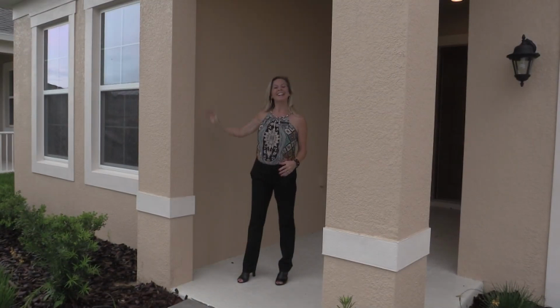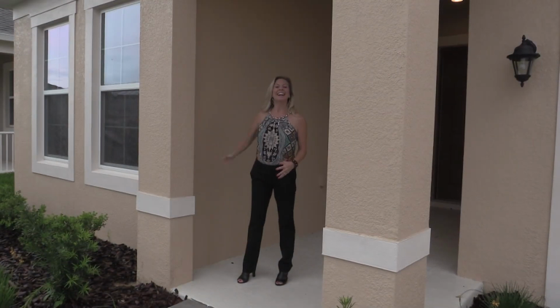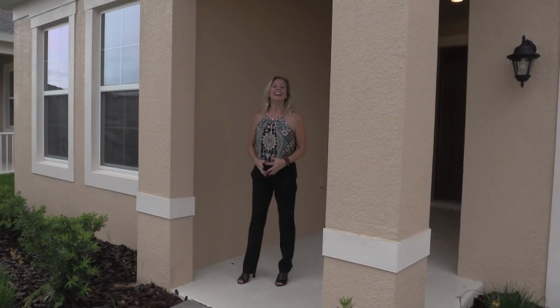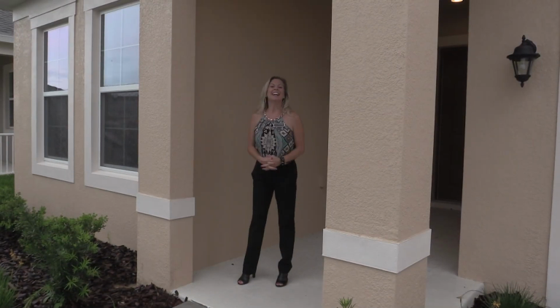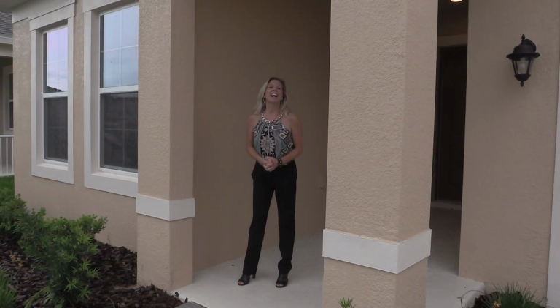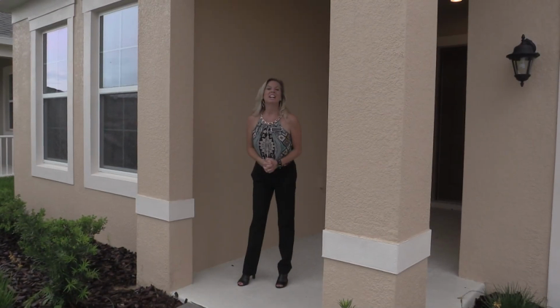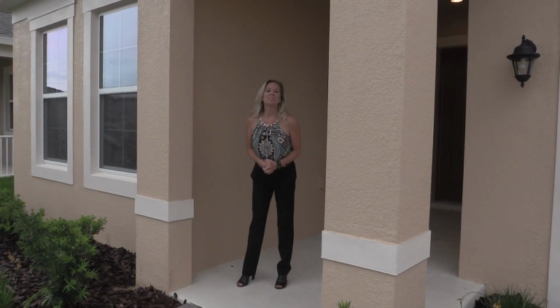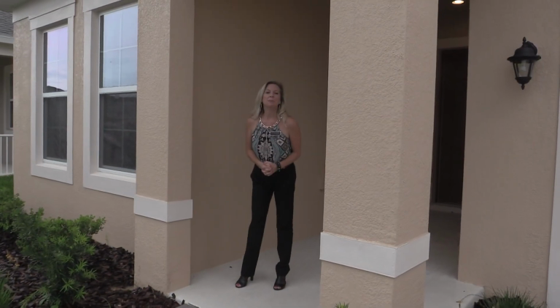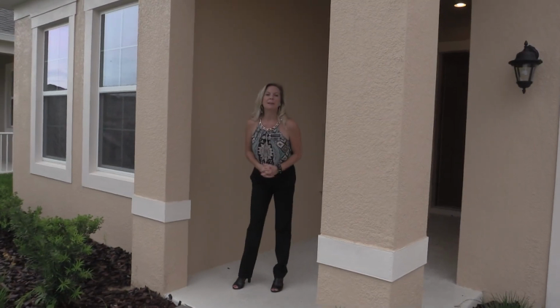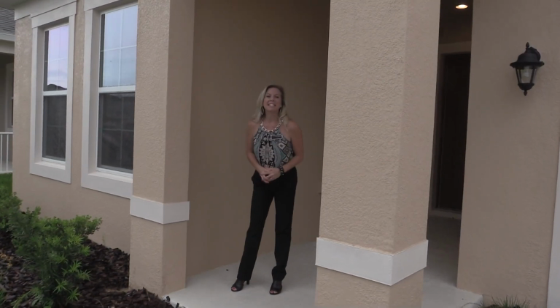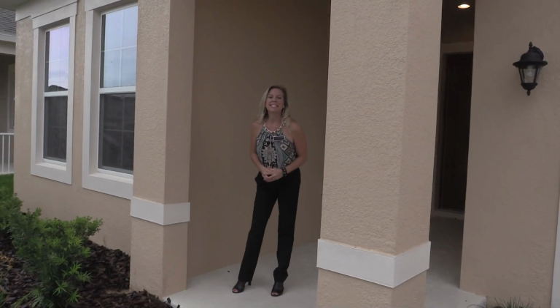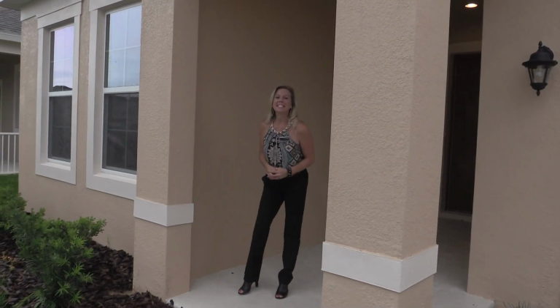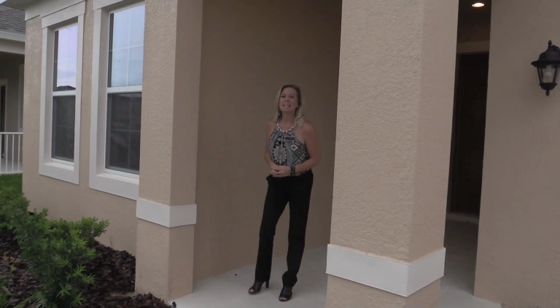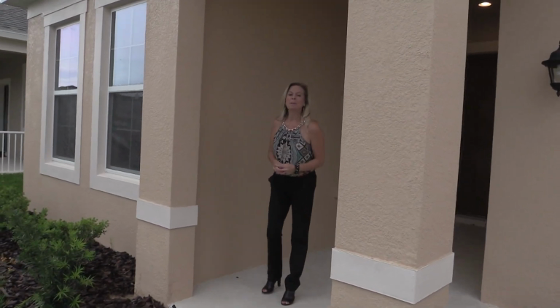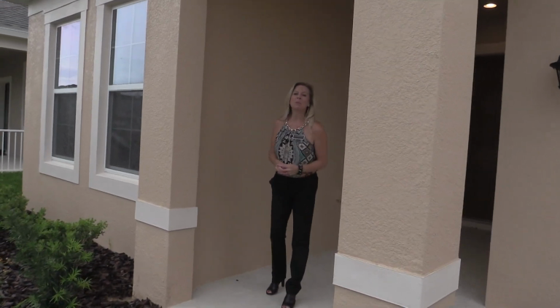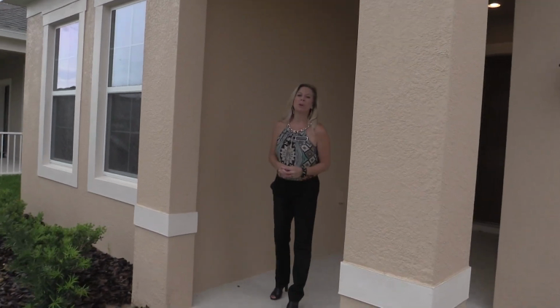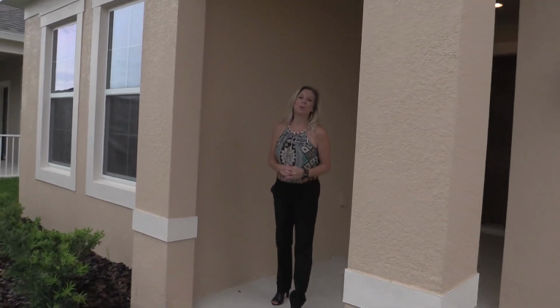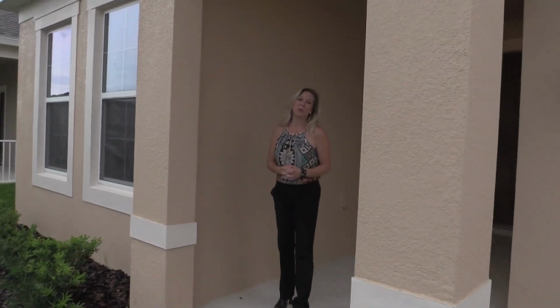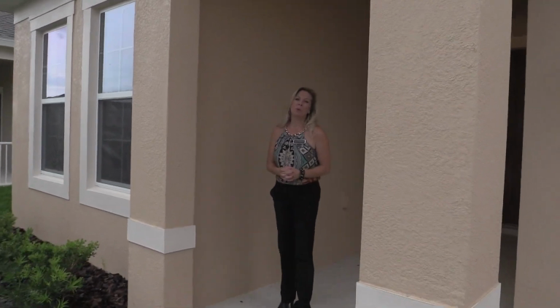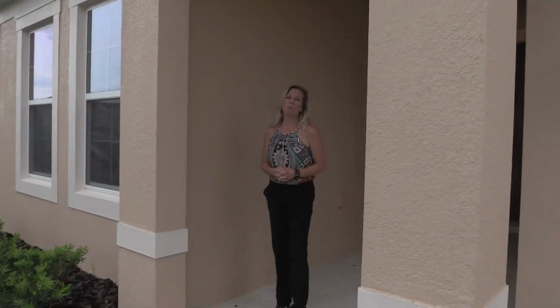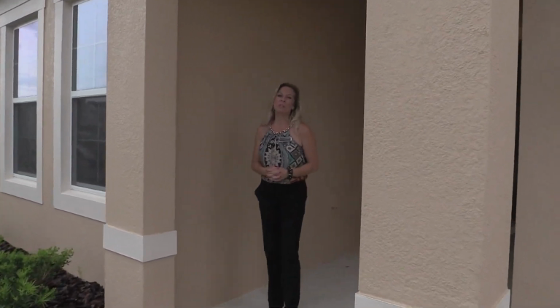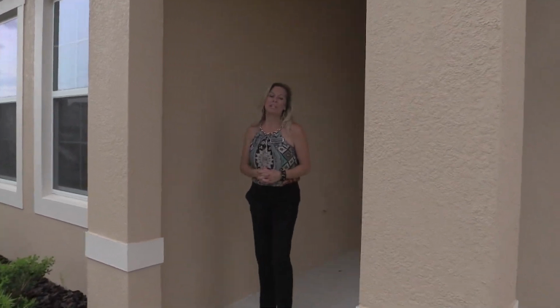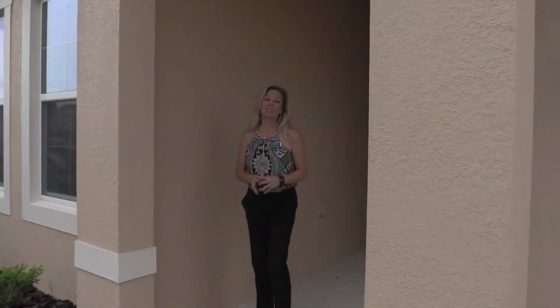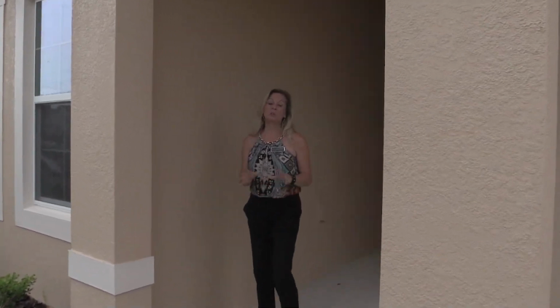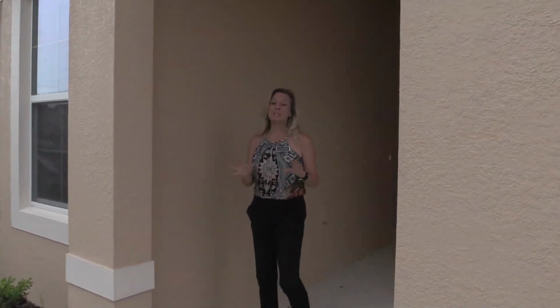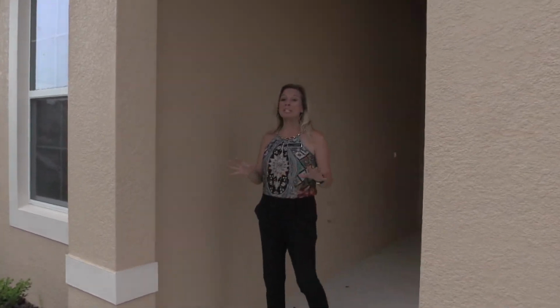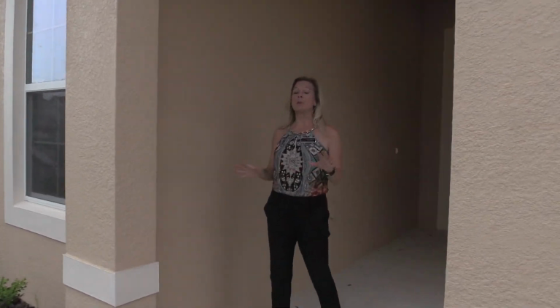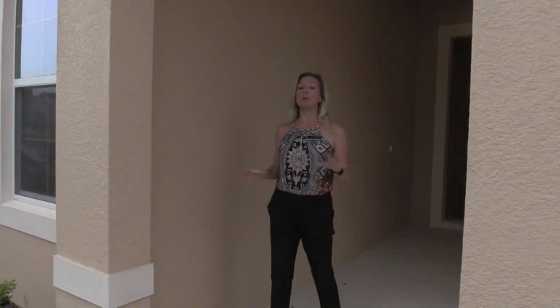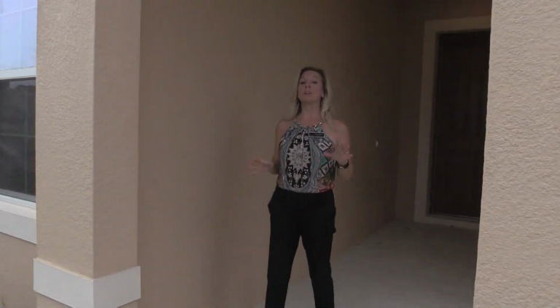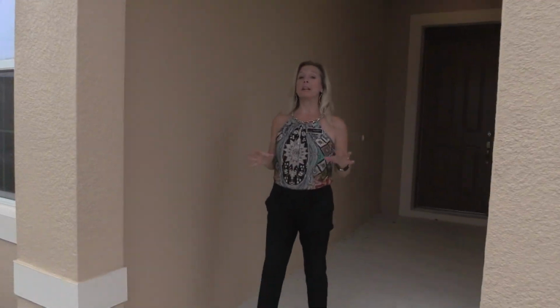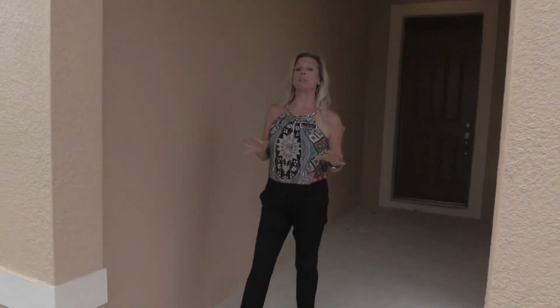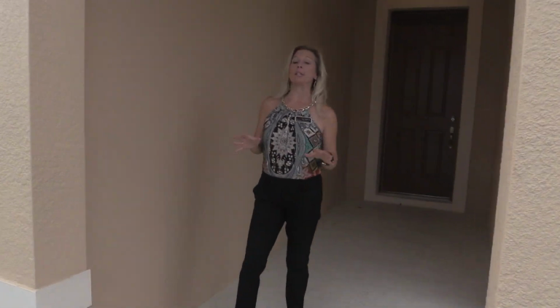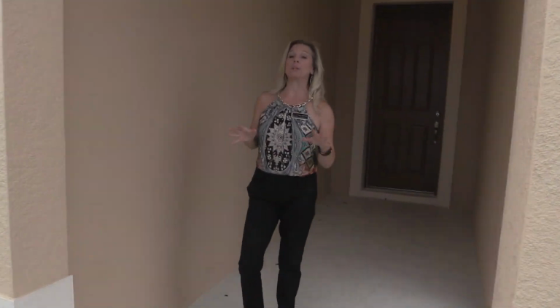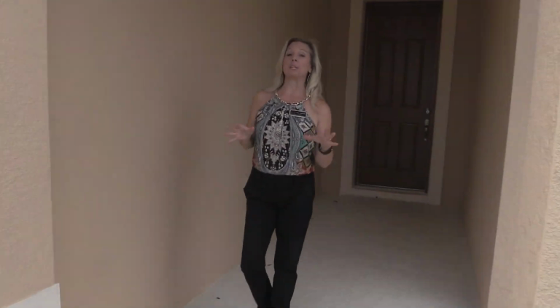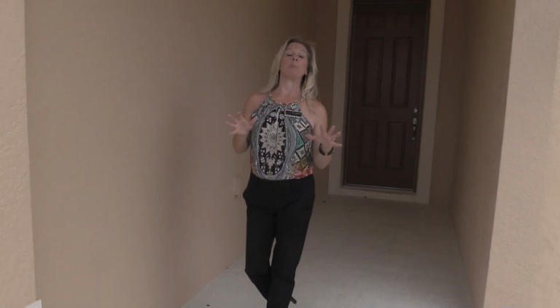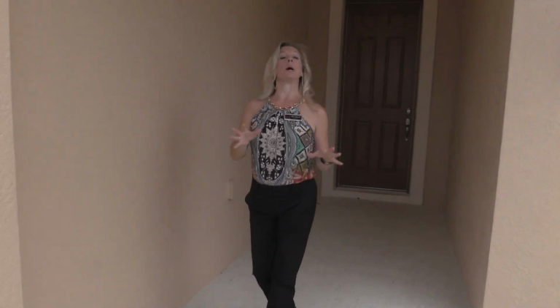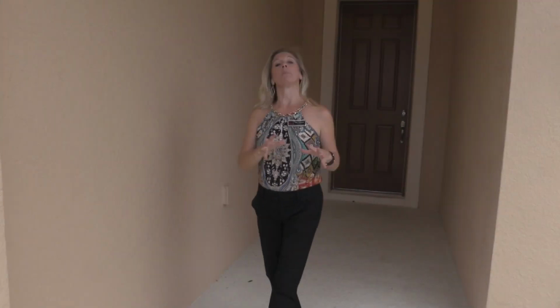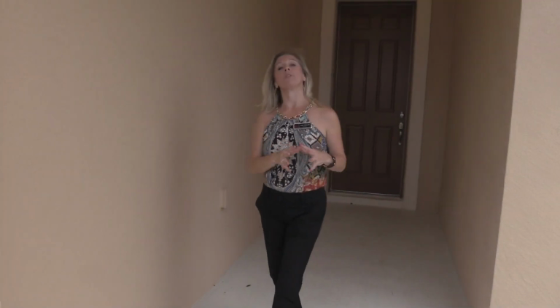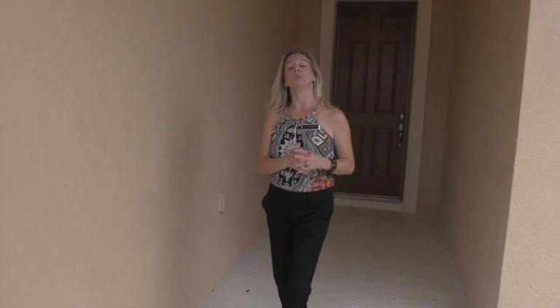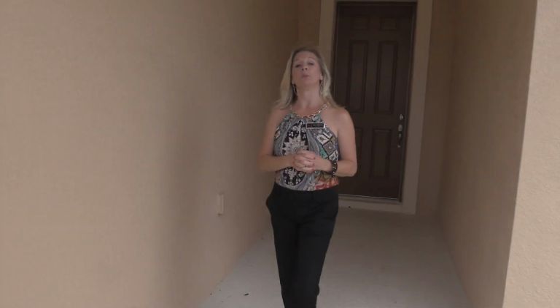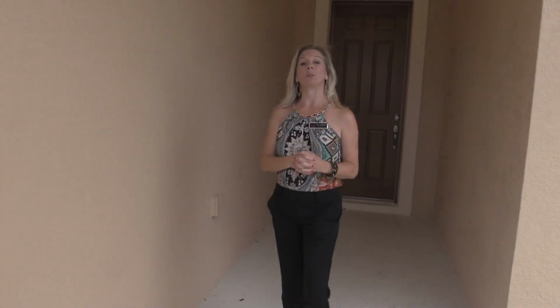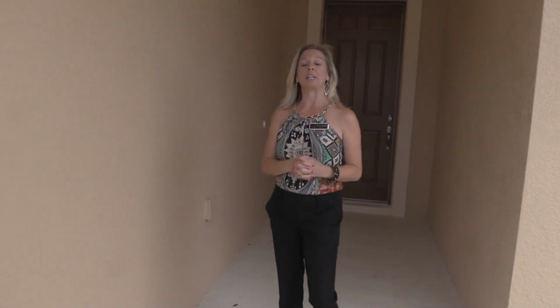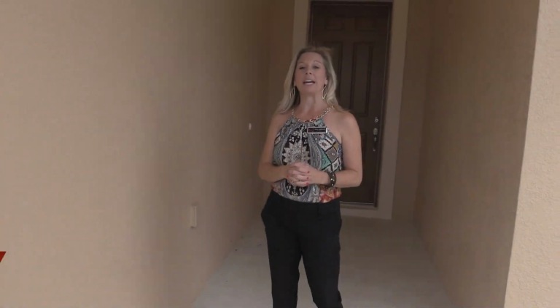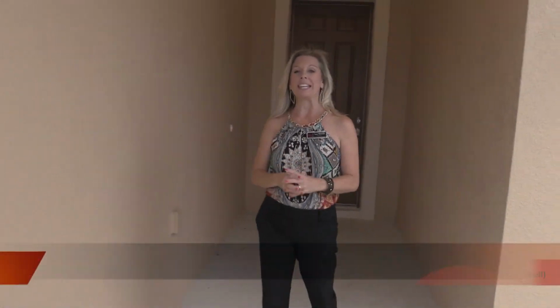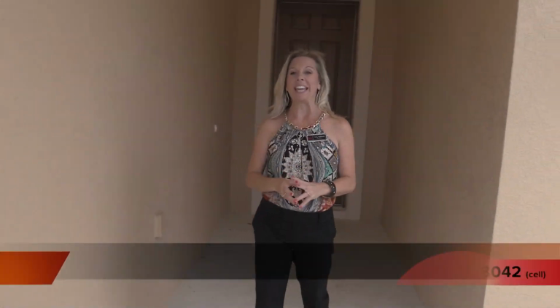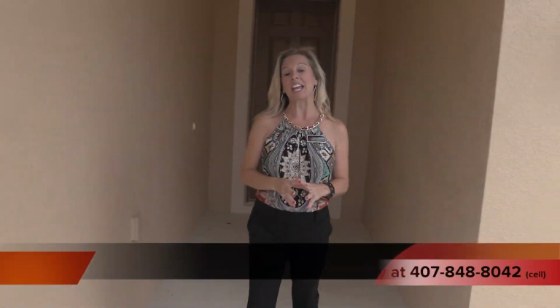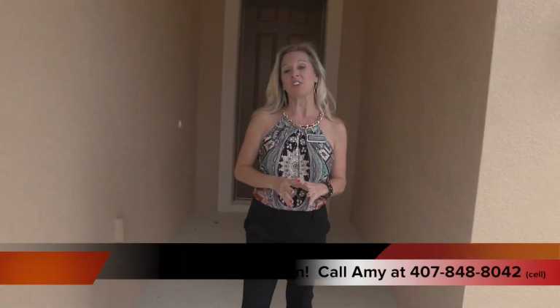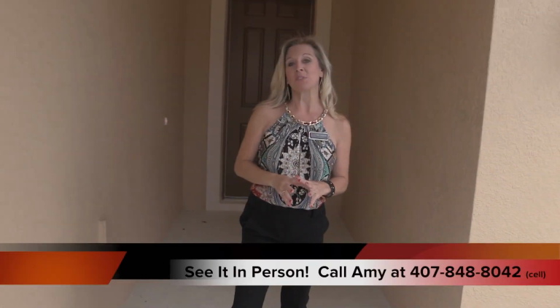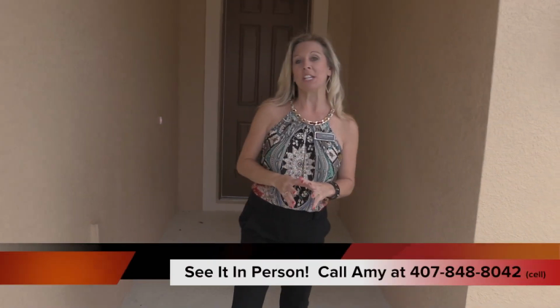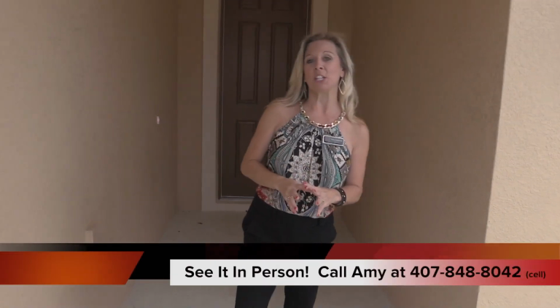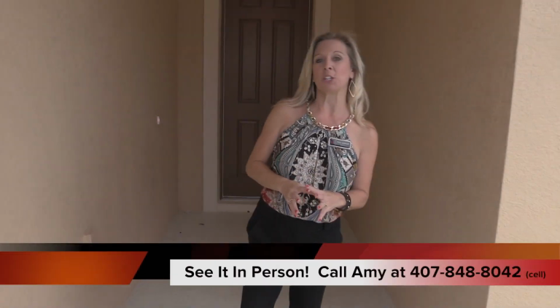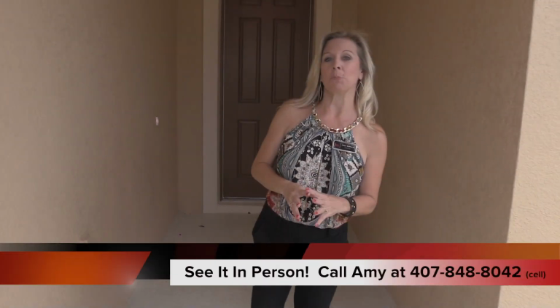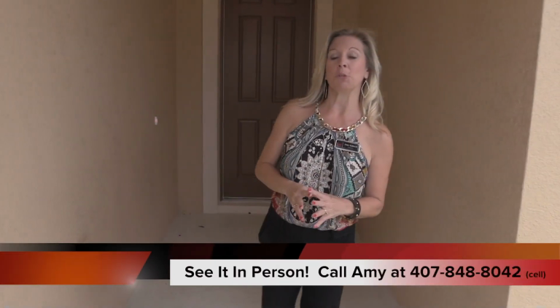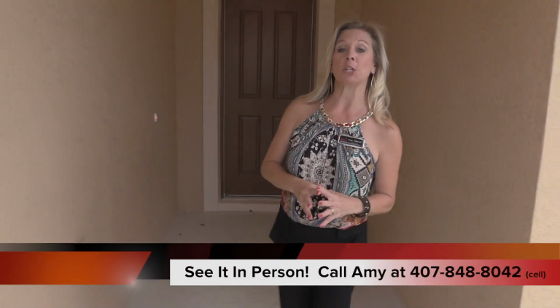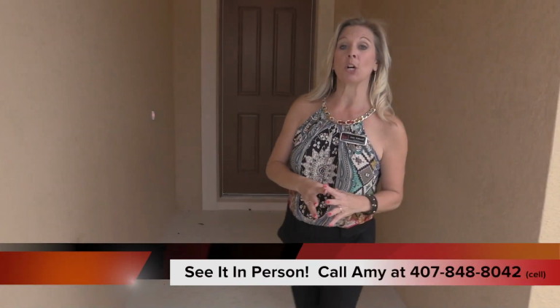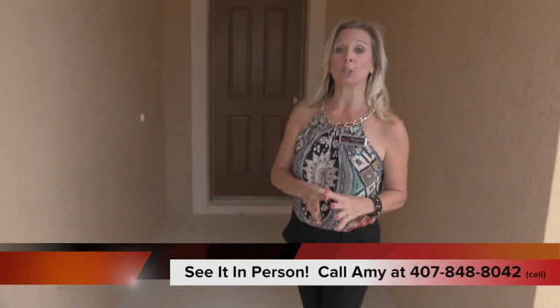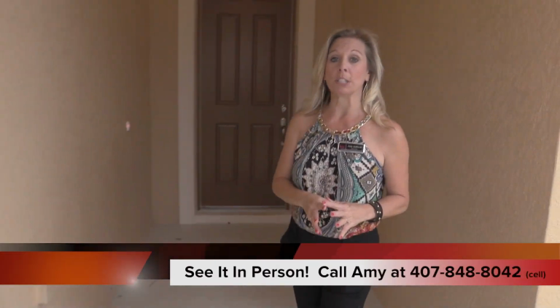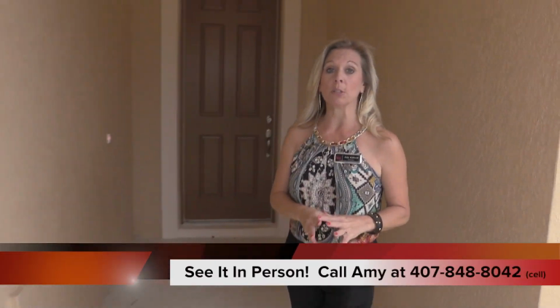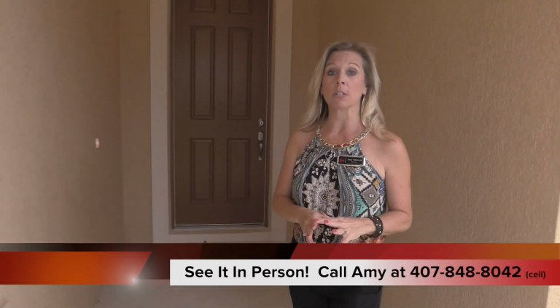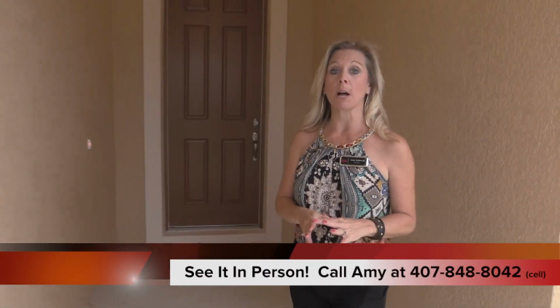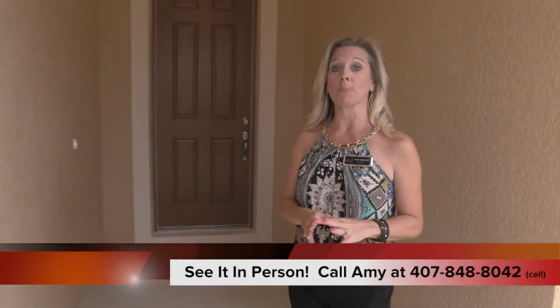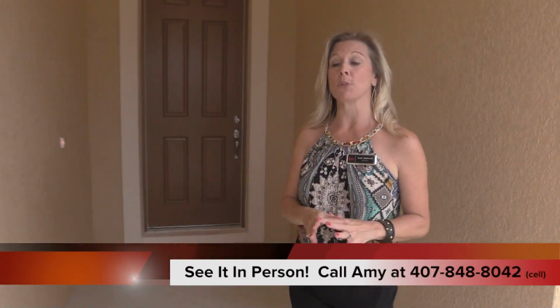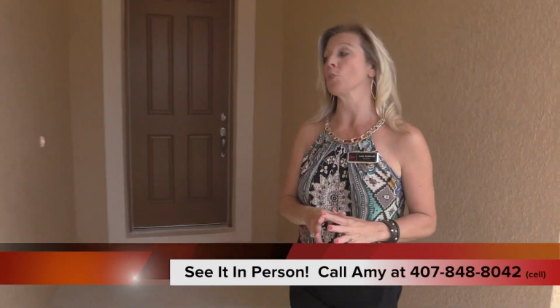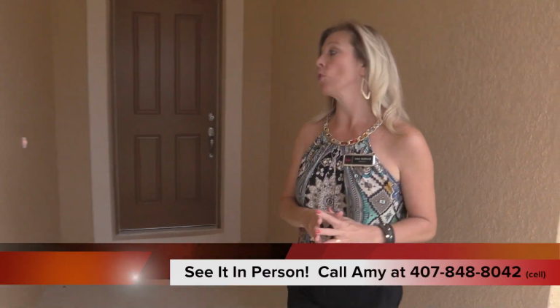Hi everybody! It's Amy with Heart & Home Orlando, and today we are out here in Apopka, Florida at a K. Hovnanian community called Hilltop Reserve.